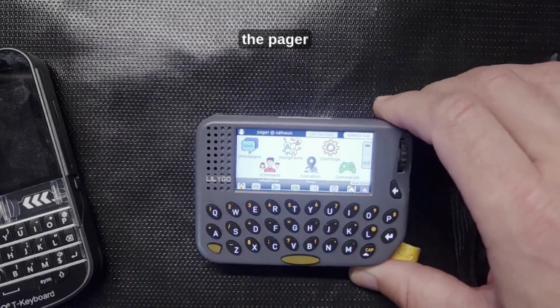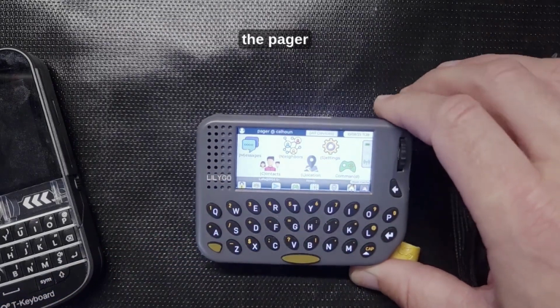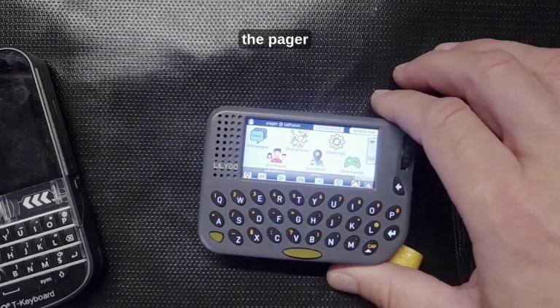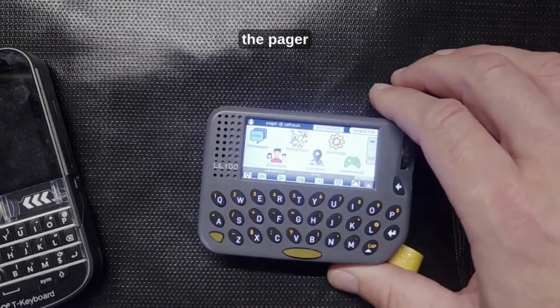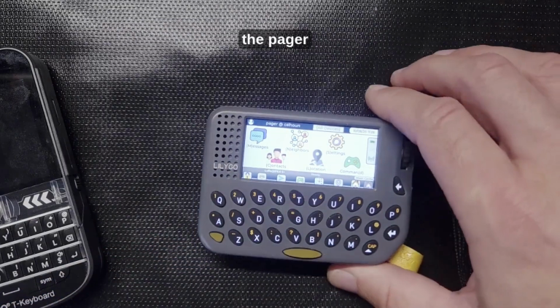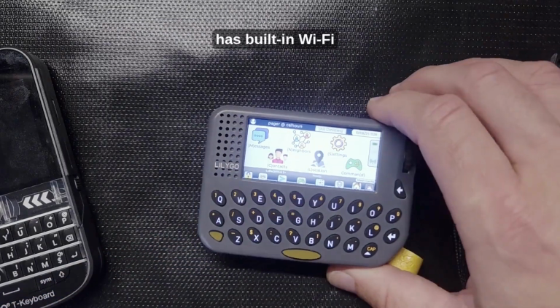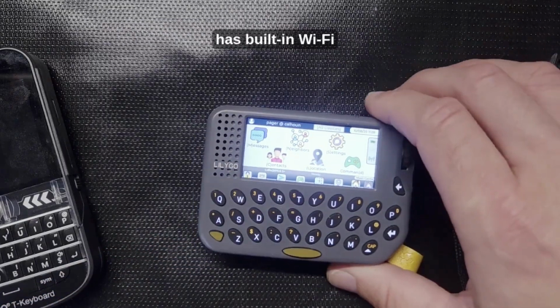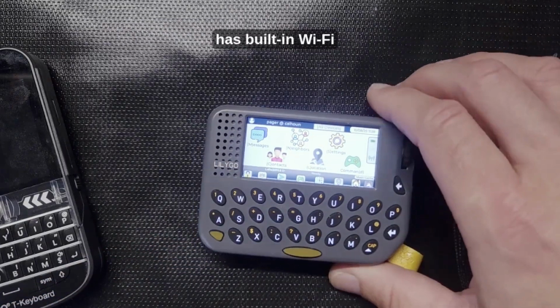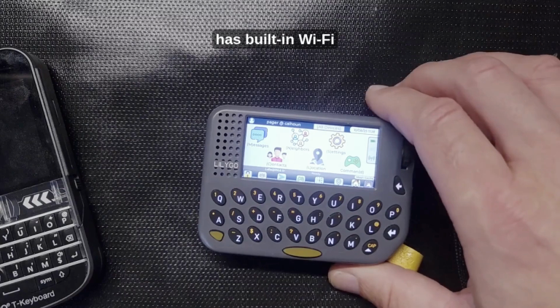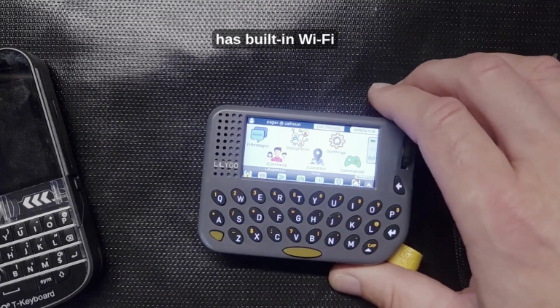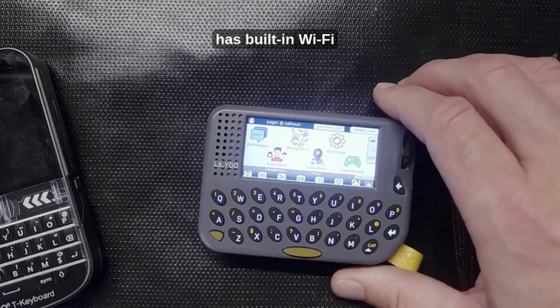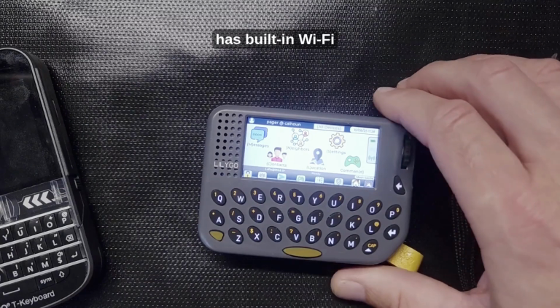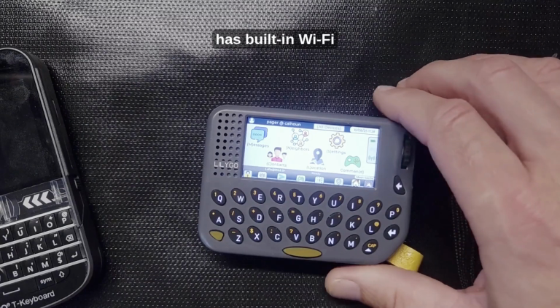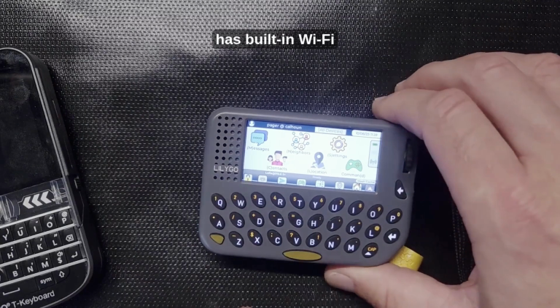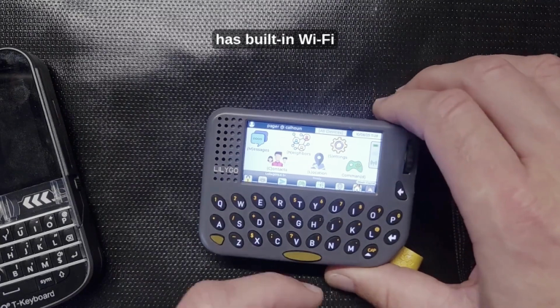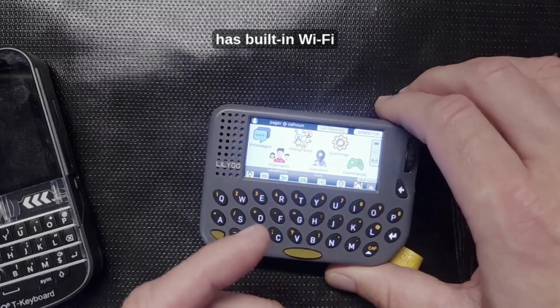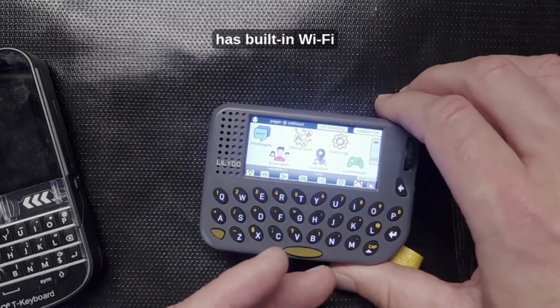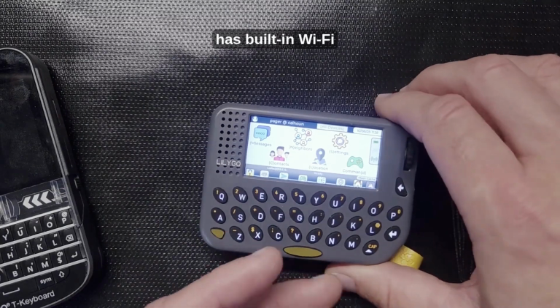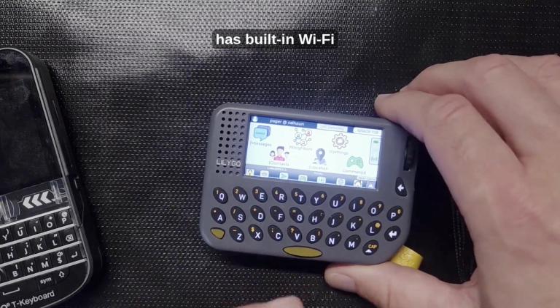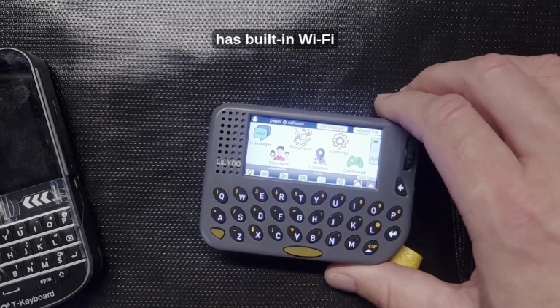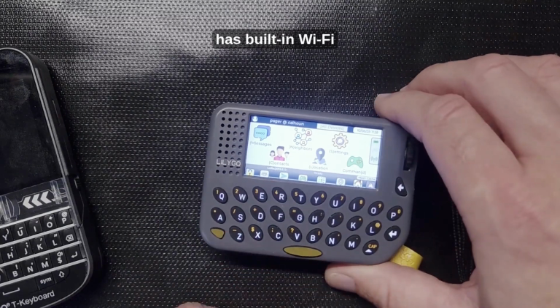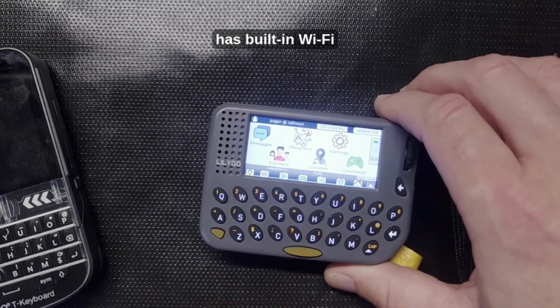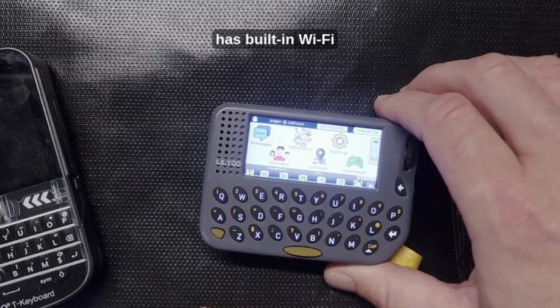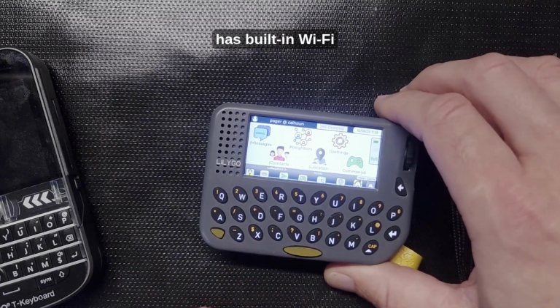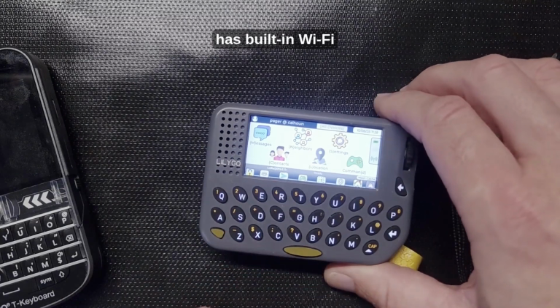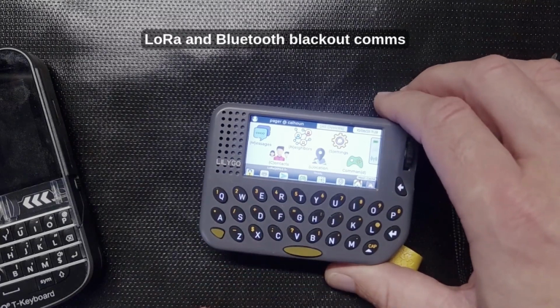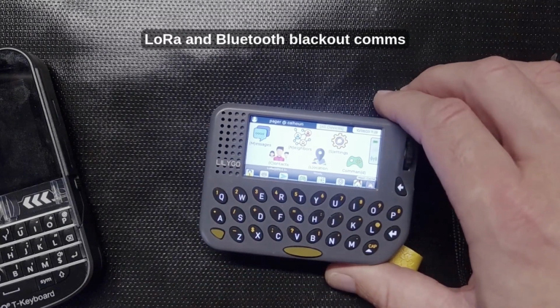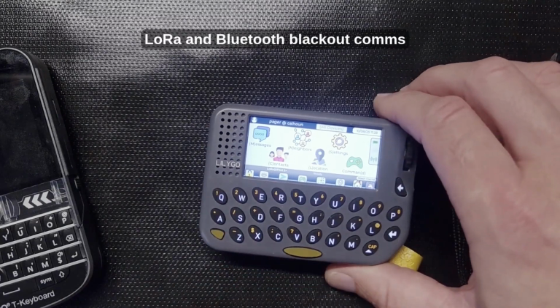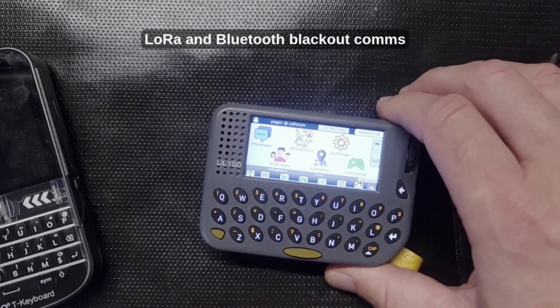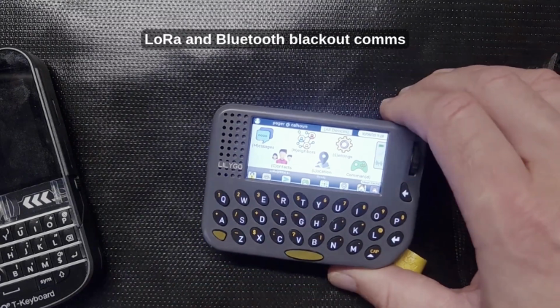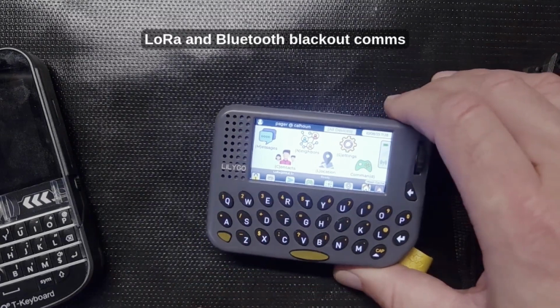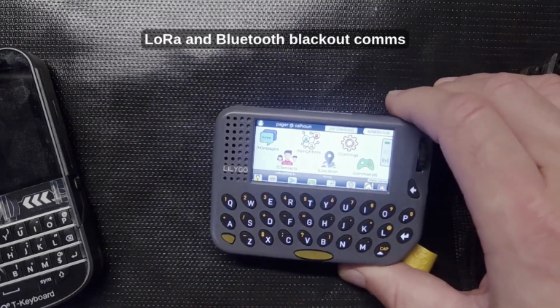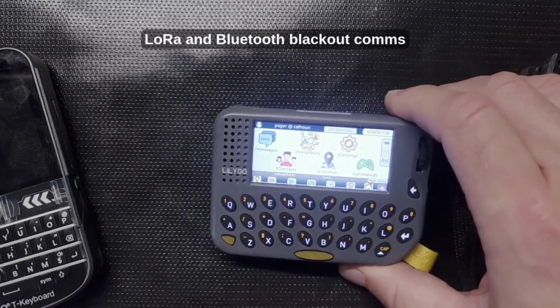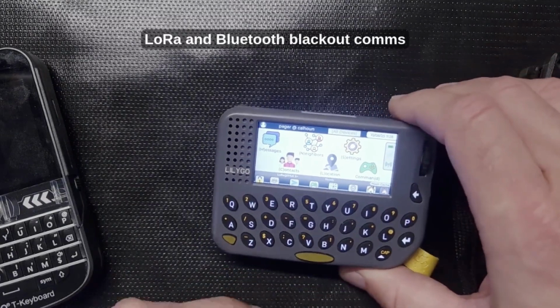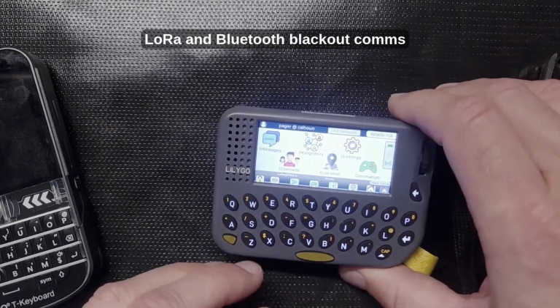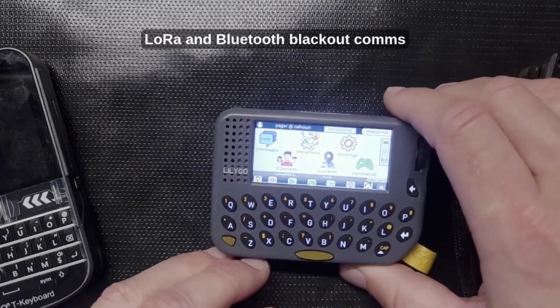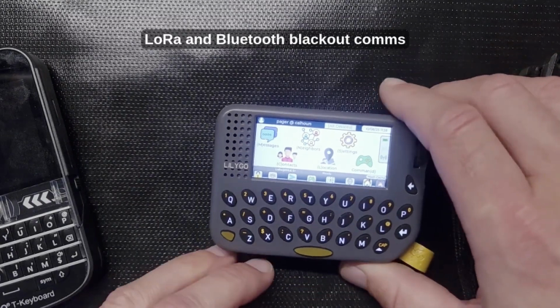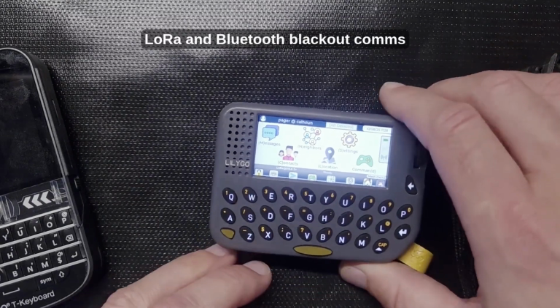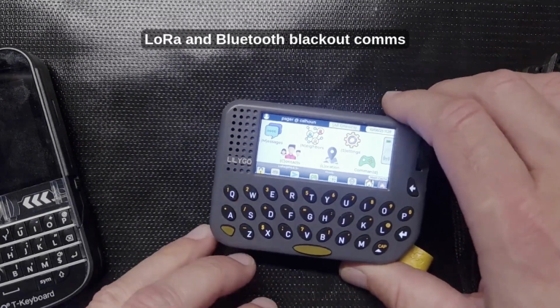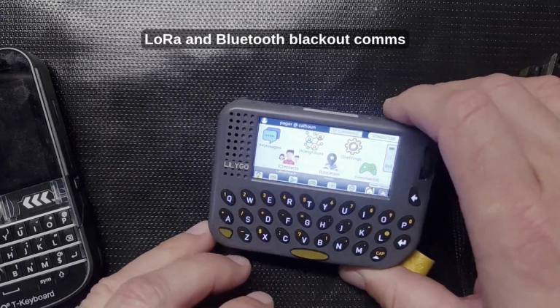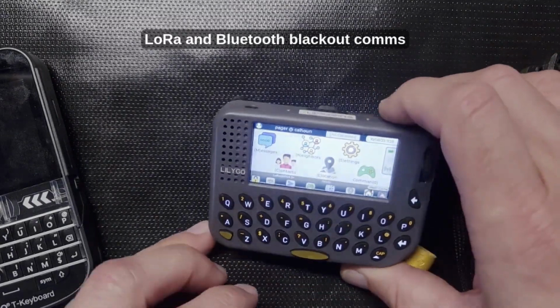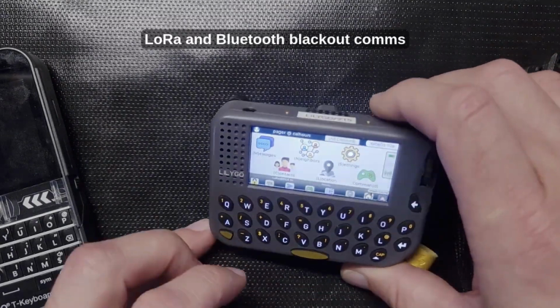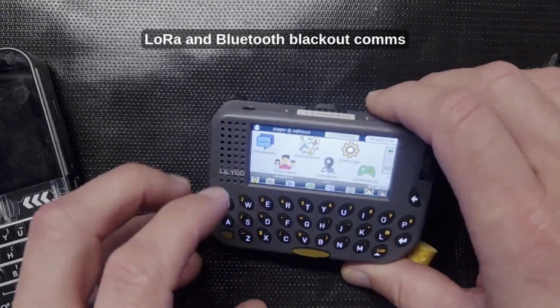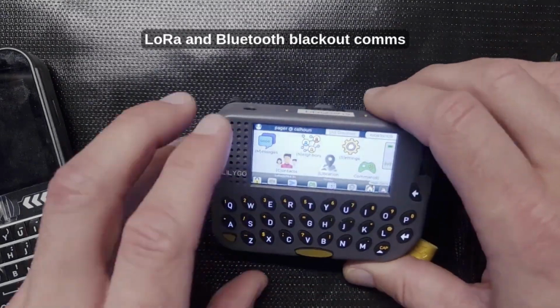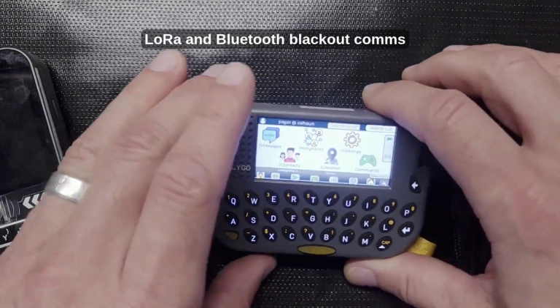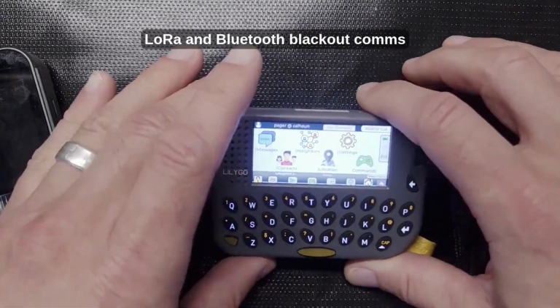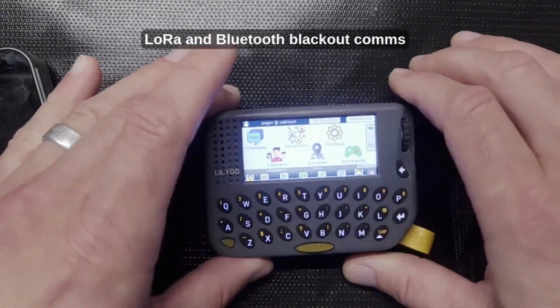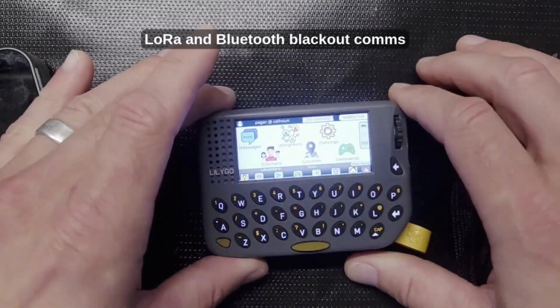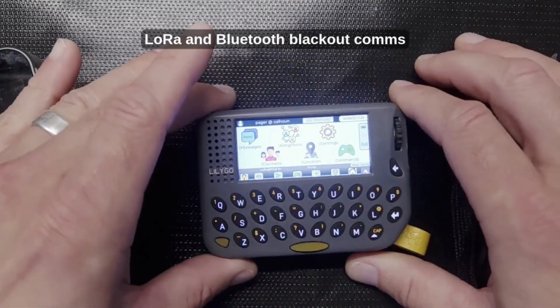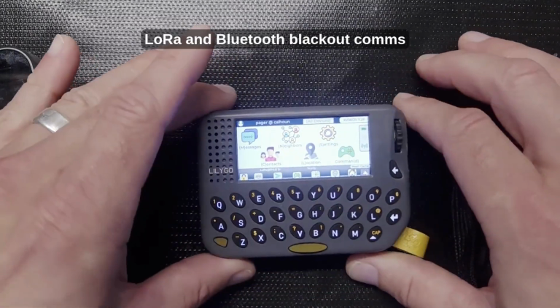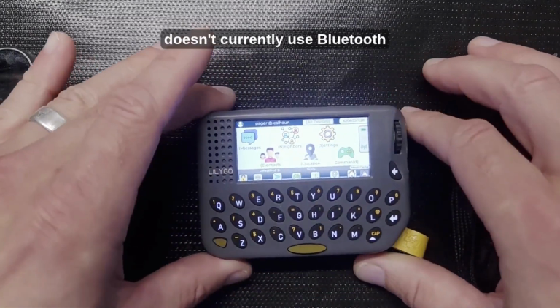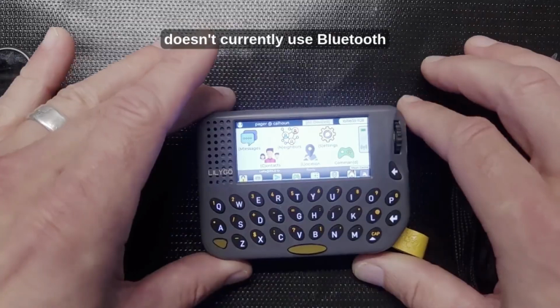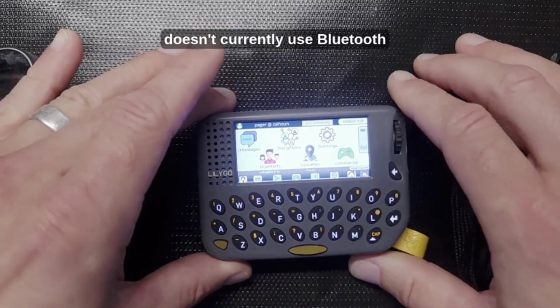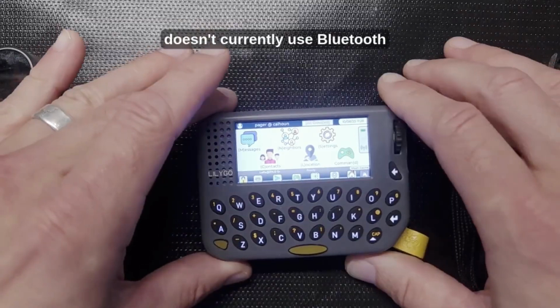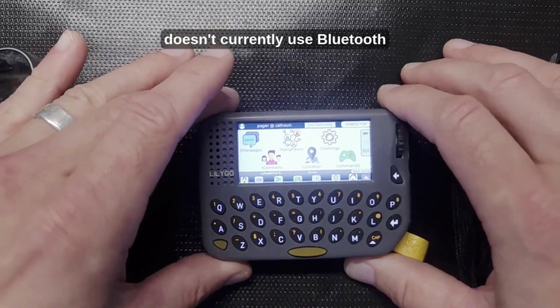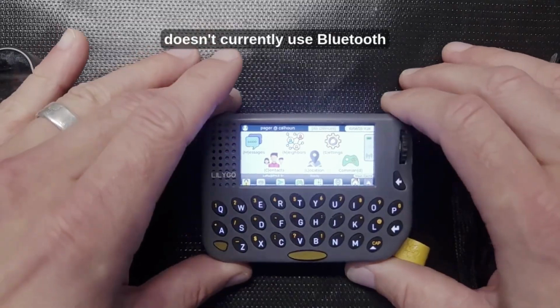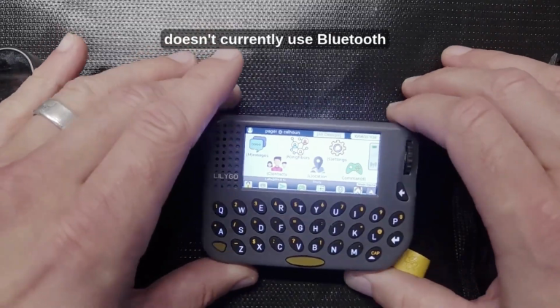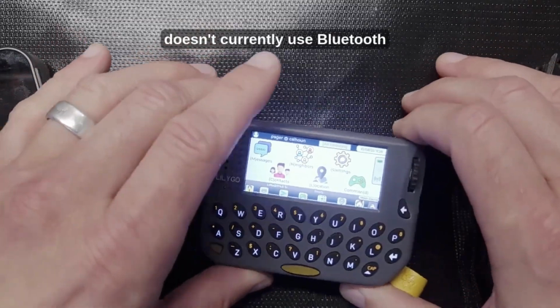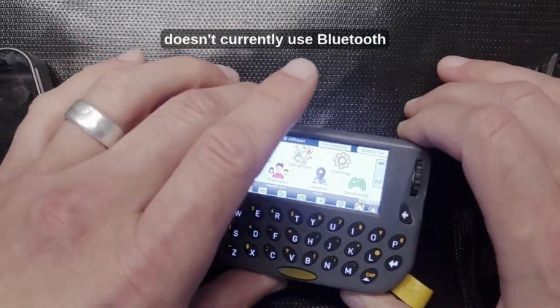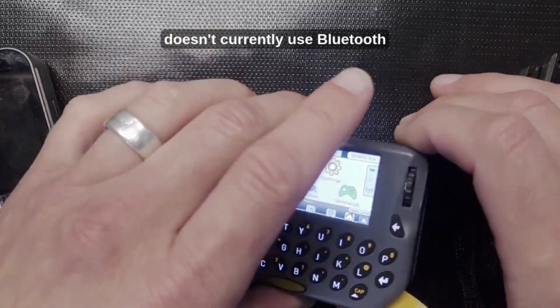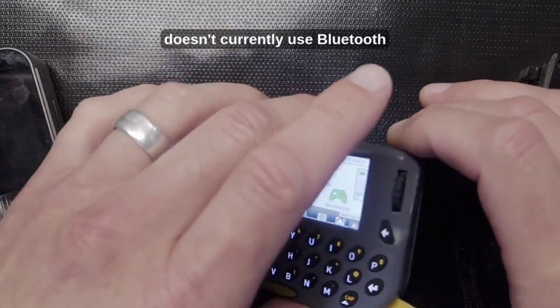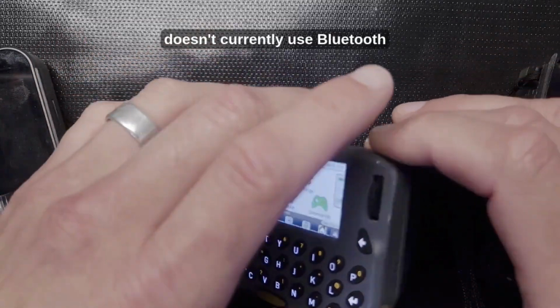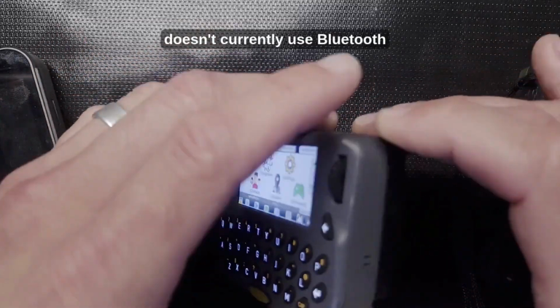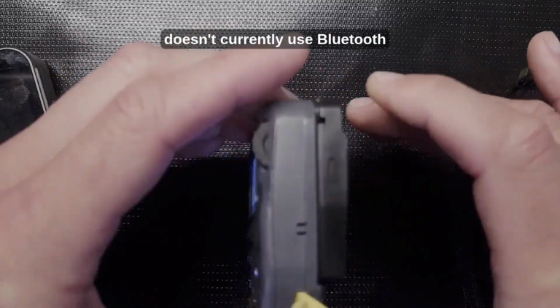The Pager has built-in Wi-Fi, LoRa, and Bluetooth. Blackout Comms doesn't currently use Bluetooth.